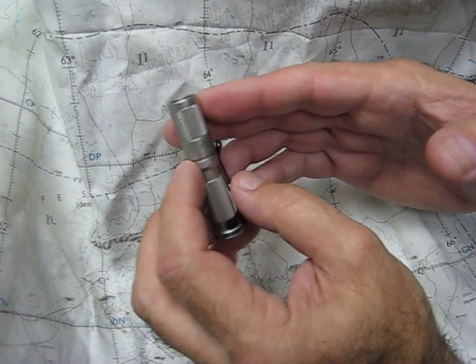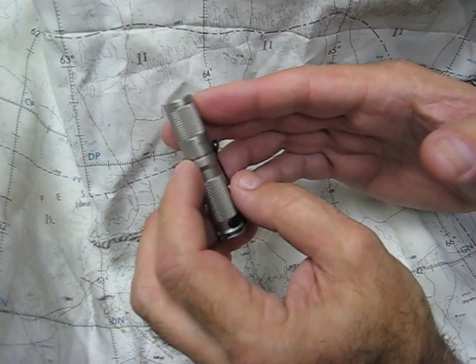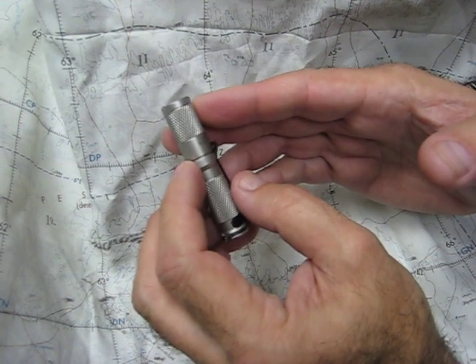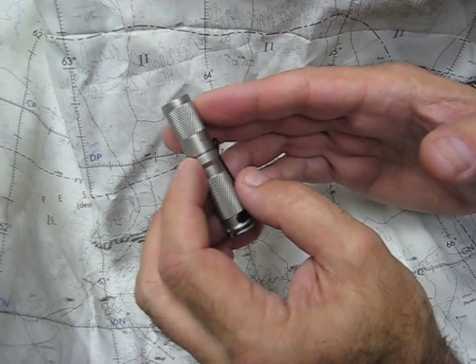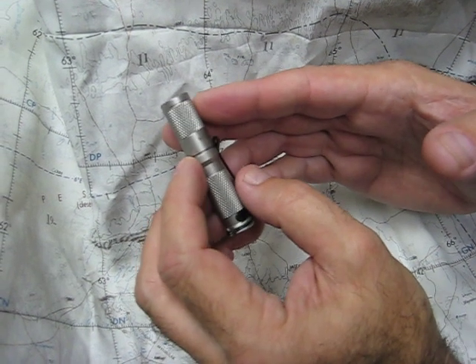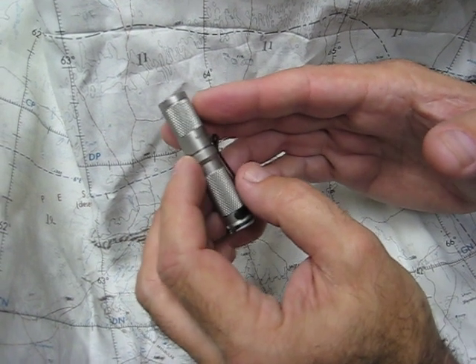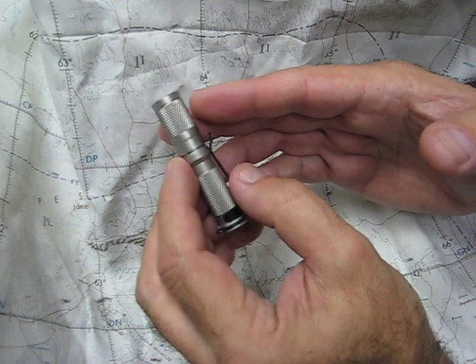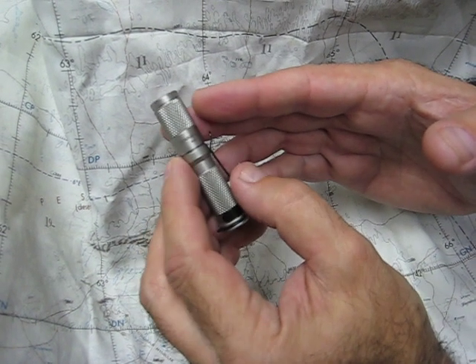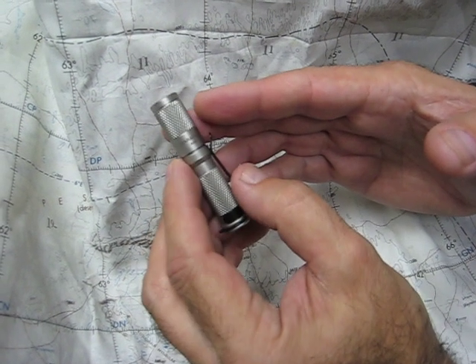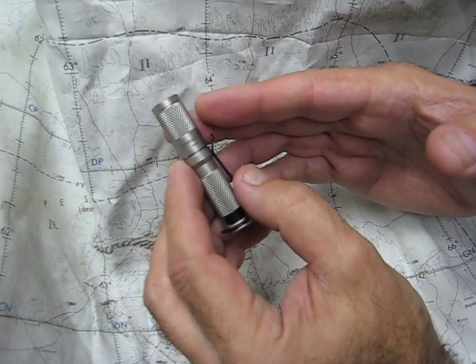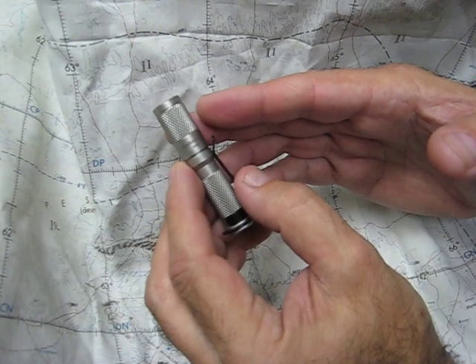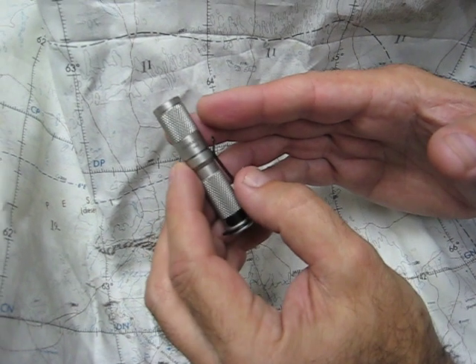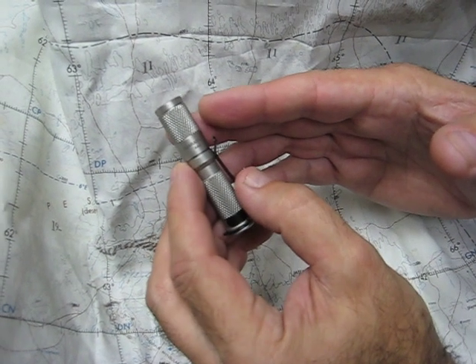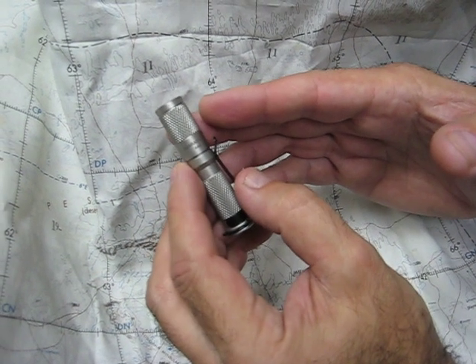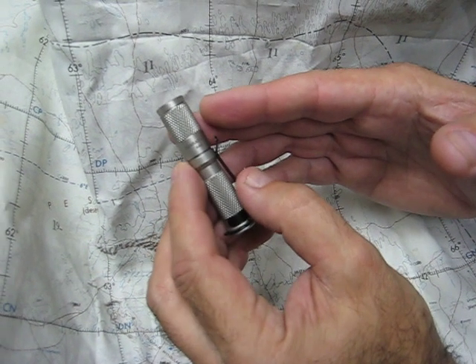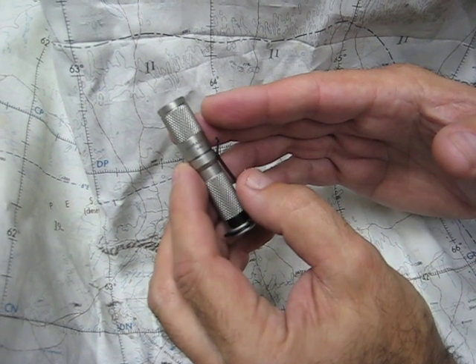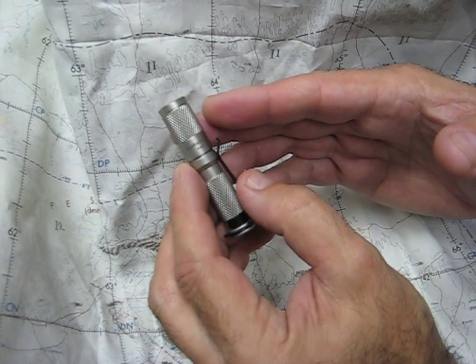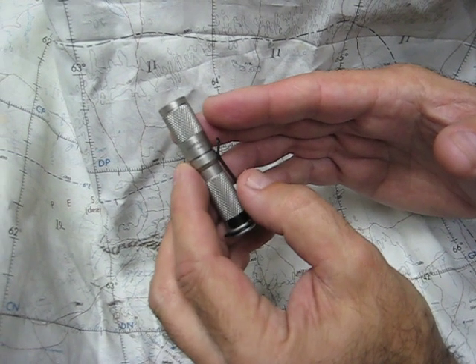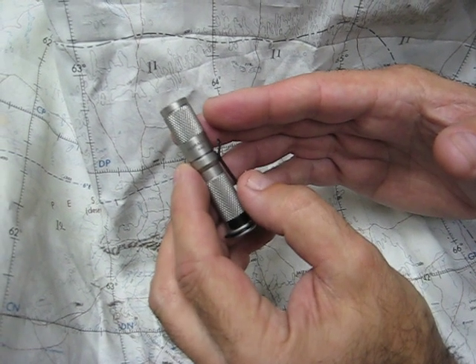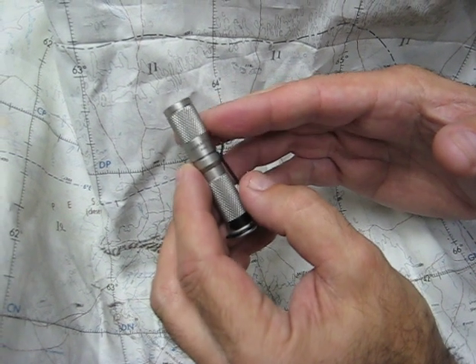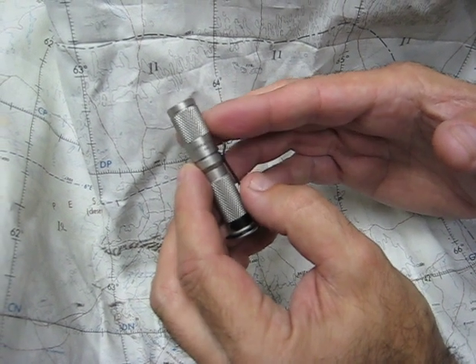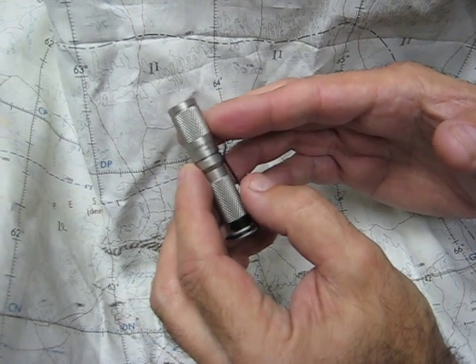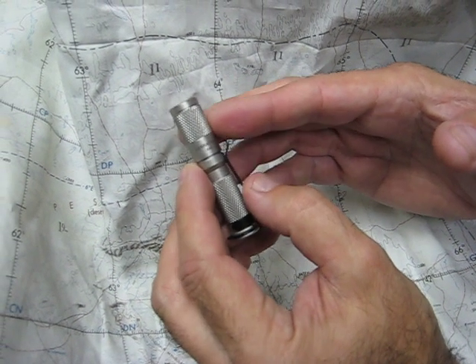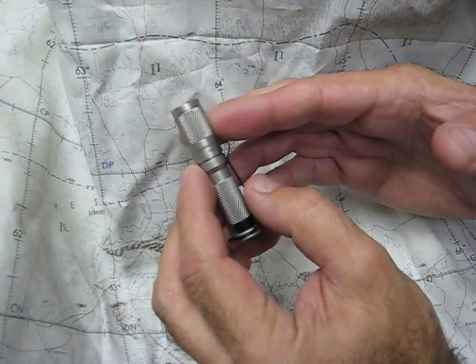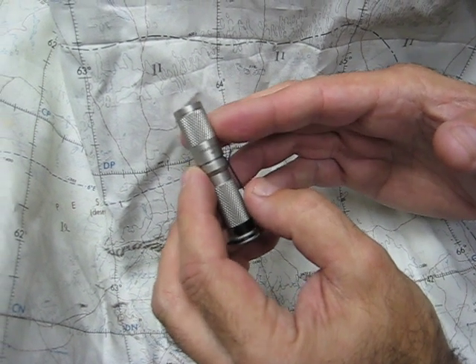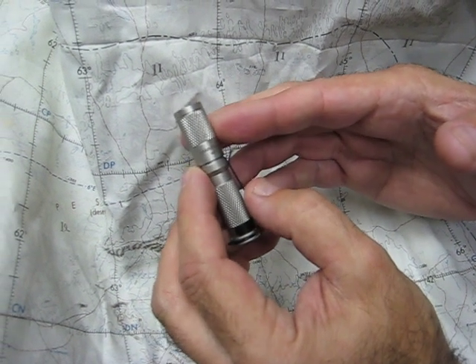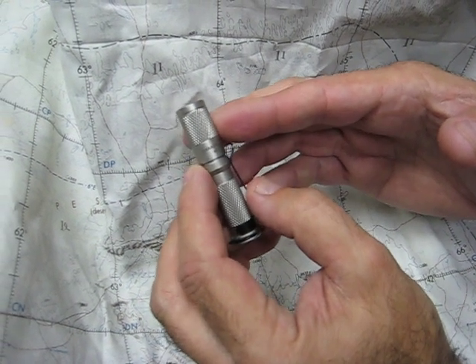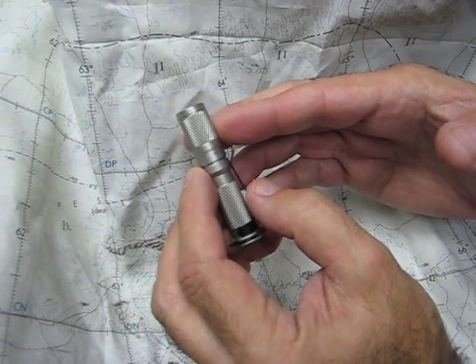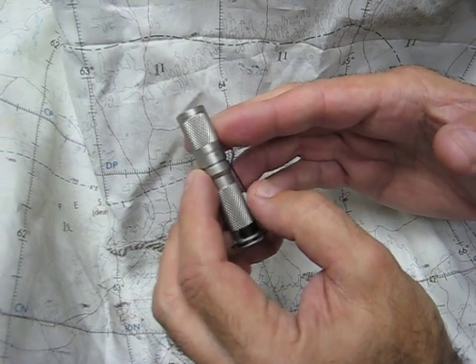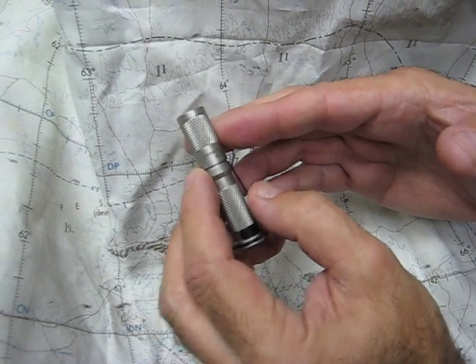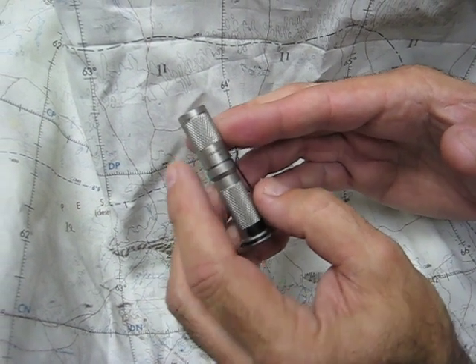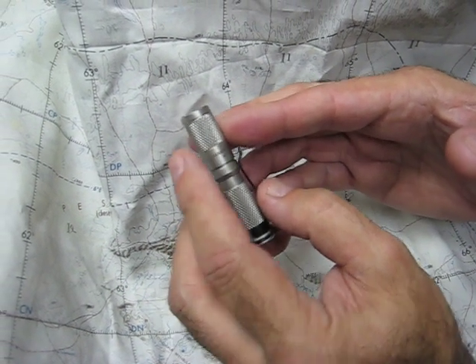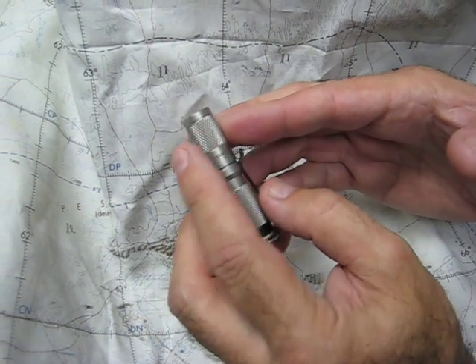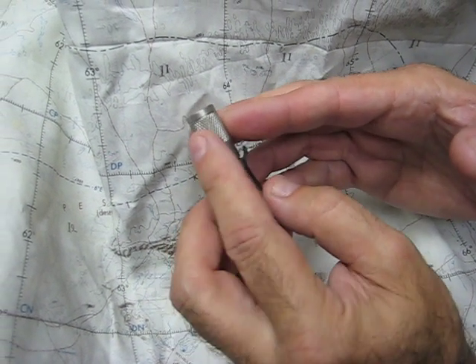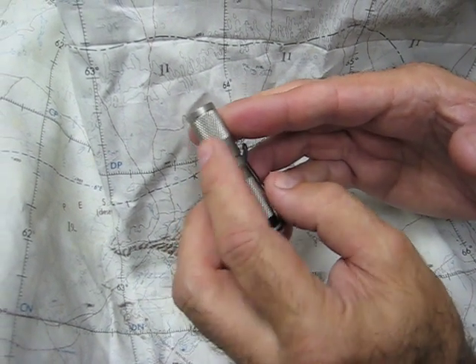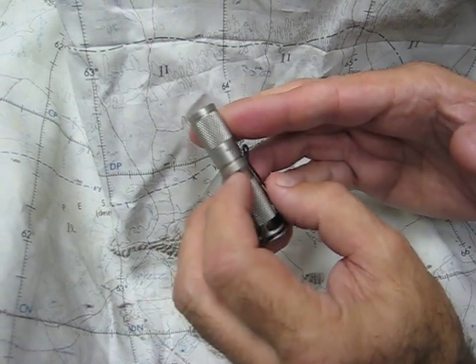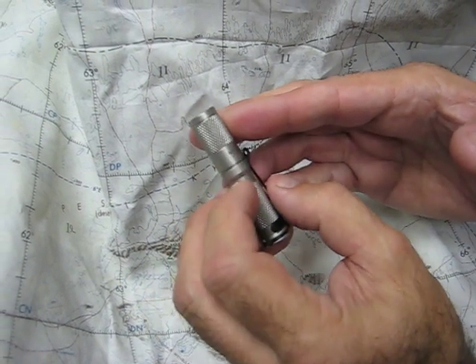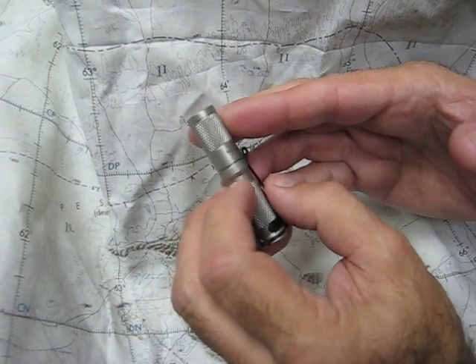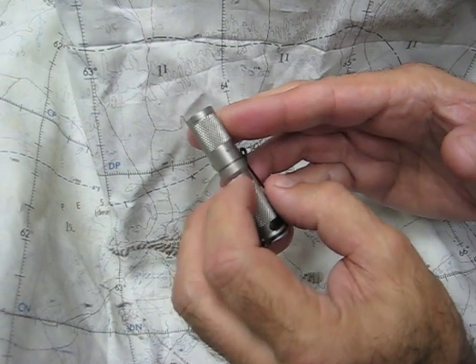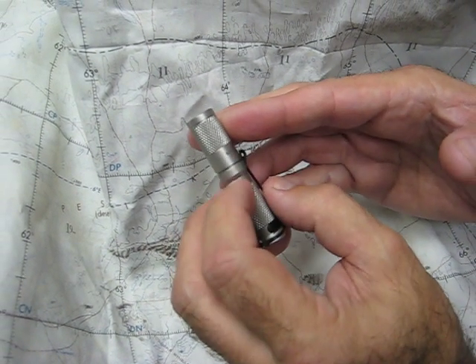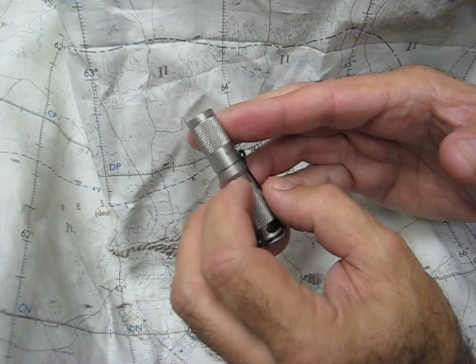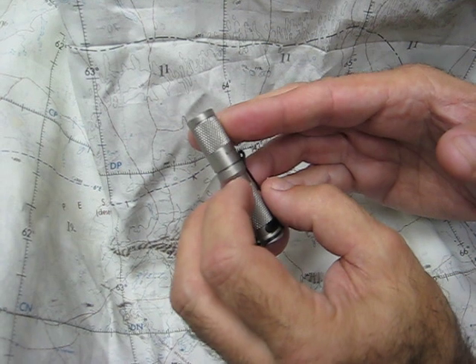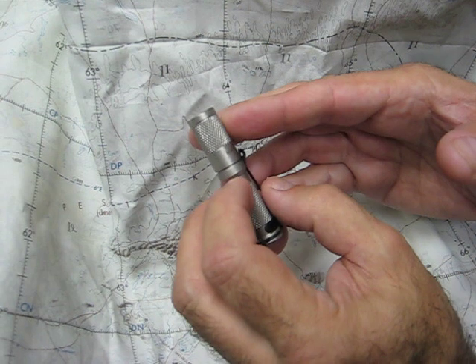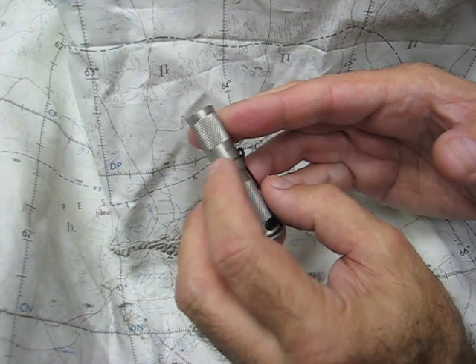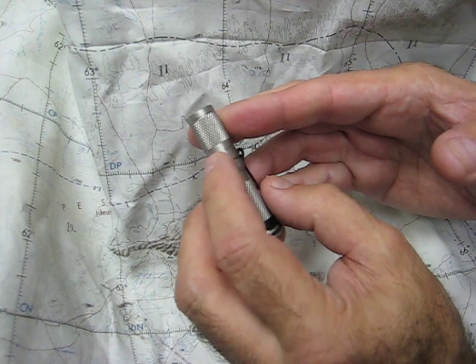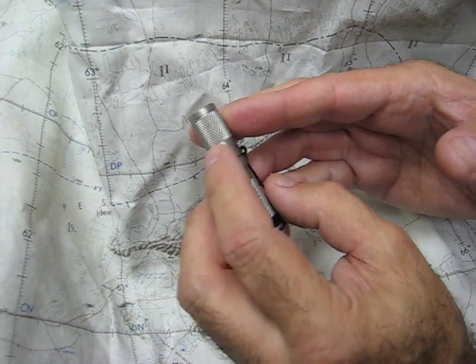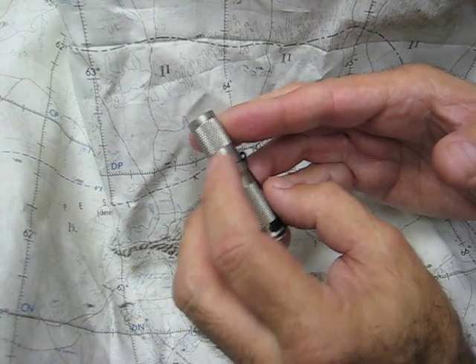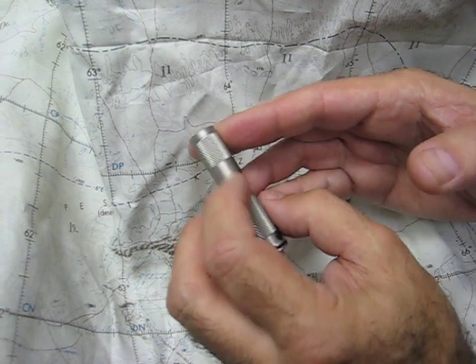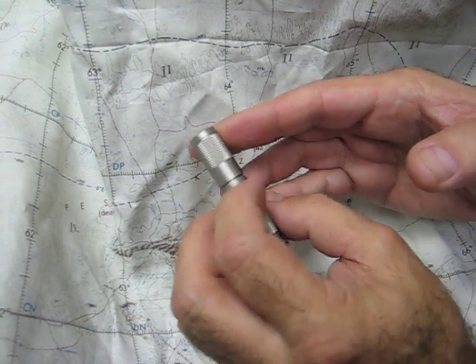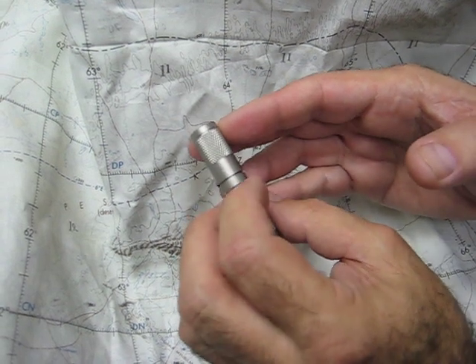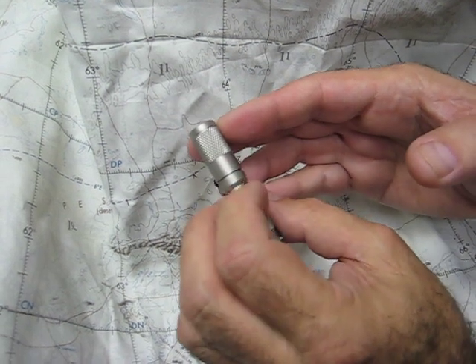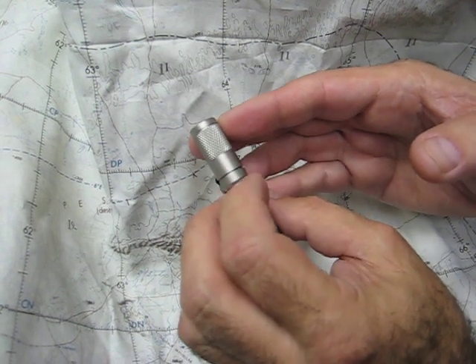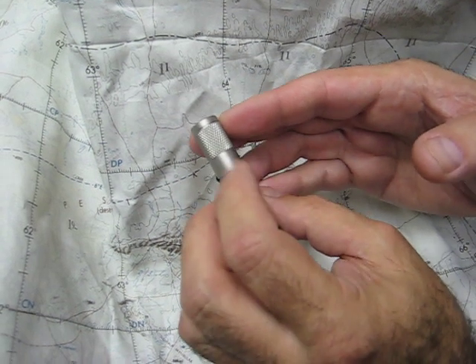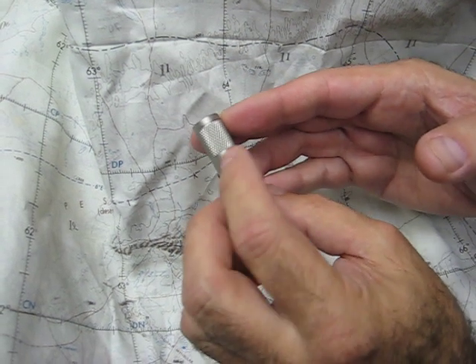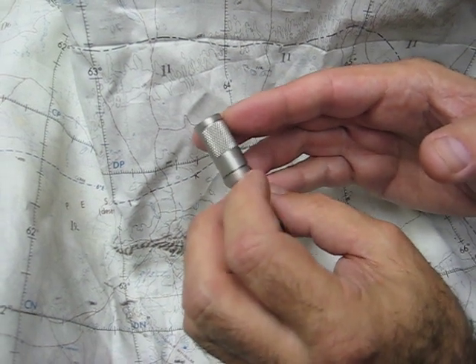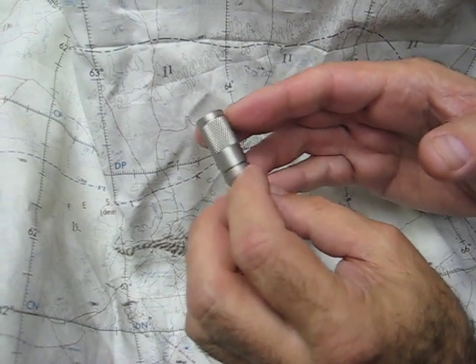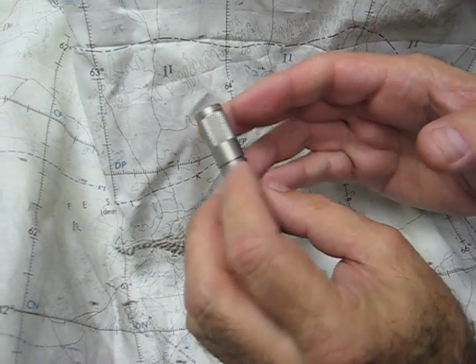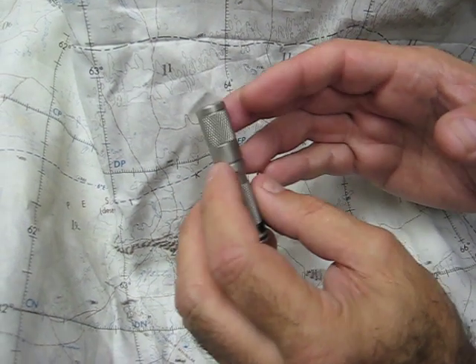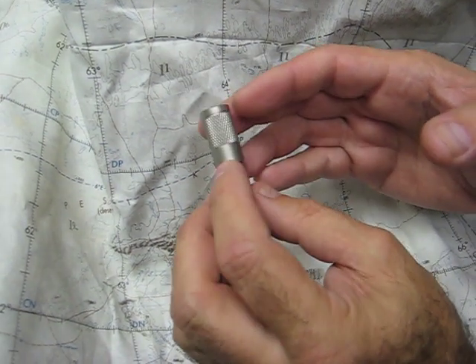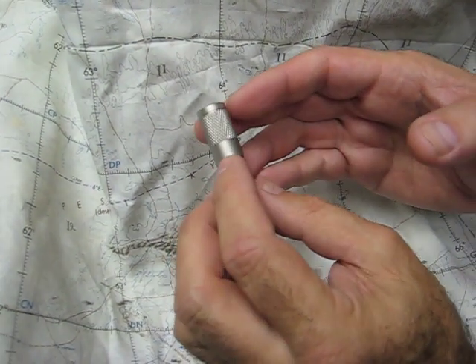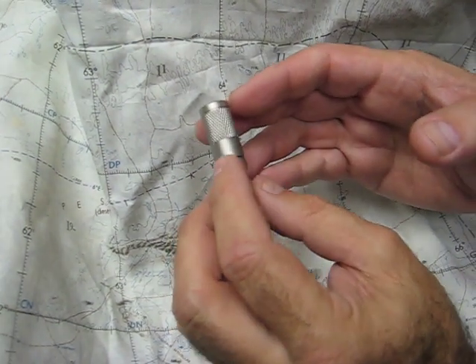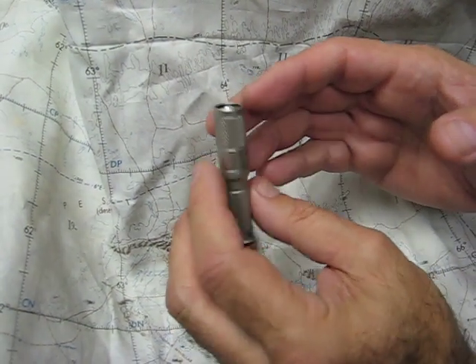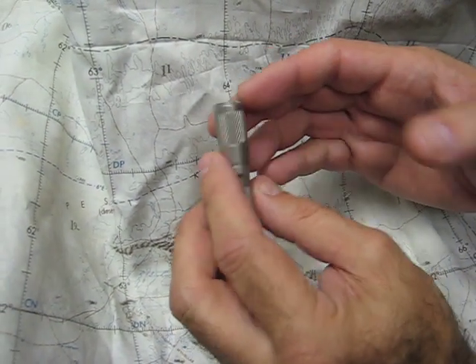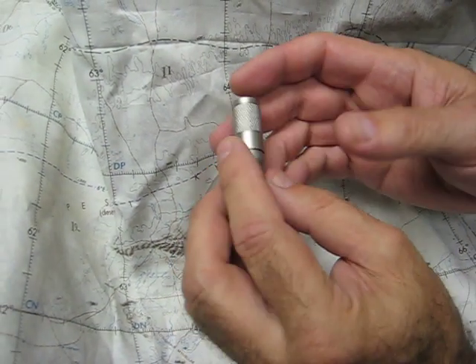This is the 300 series stainless steel version. It has no finish on it — it is natural finish with just bead blasted.